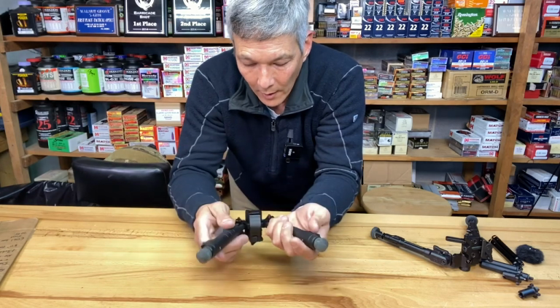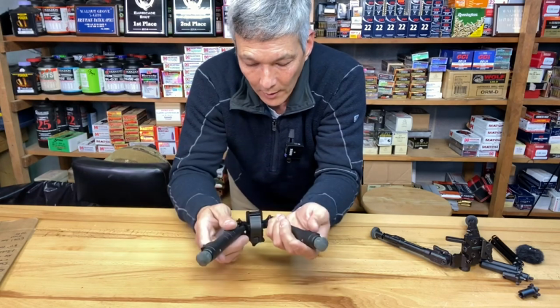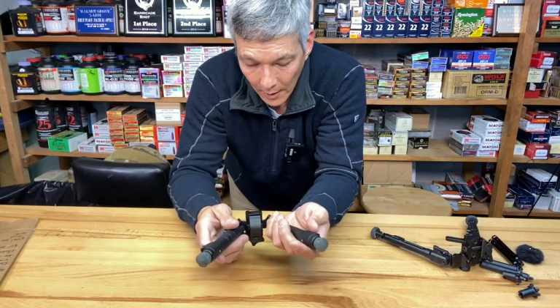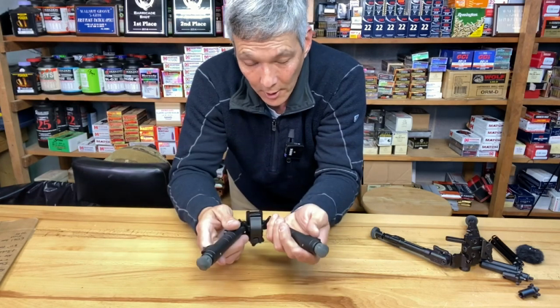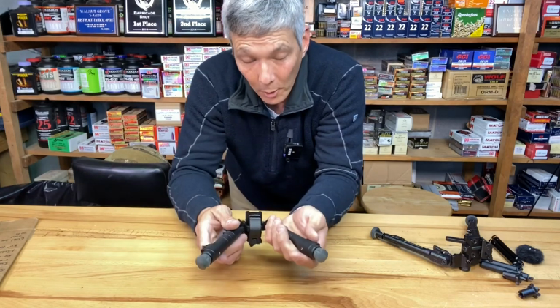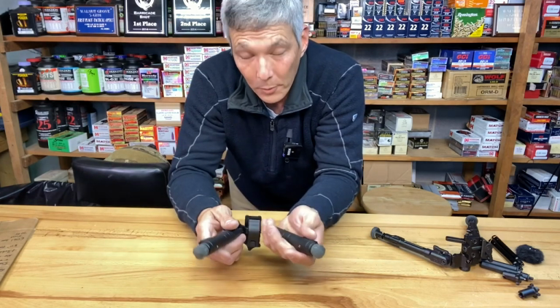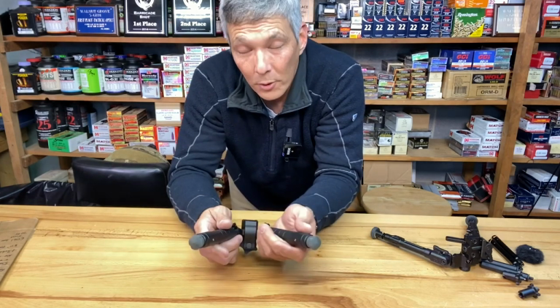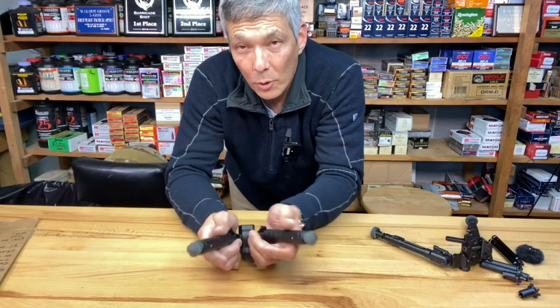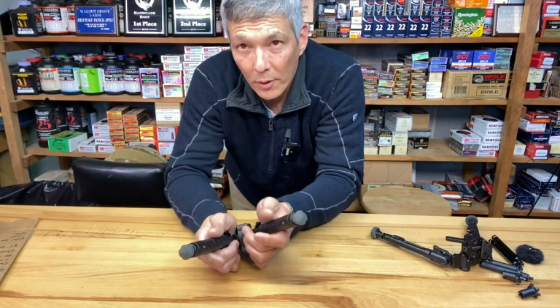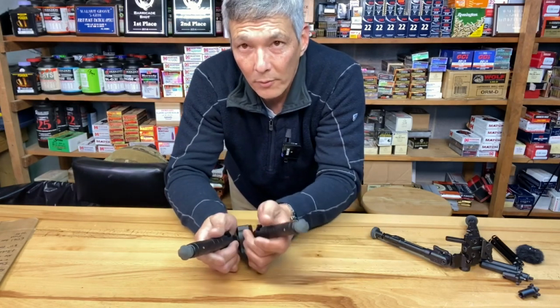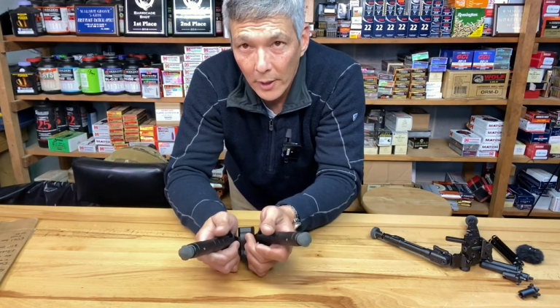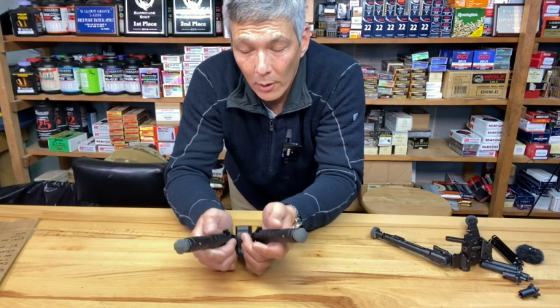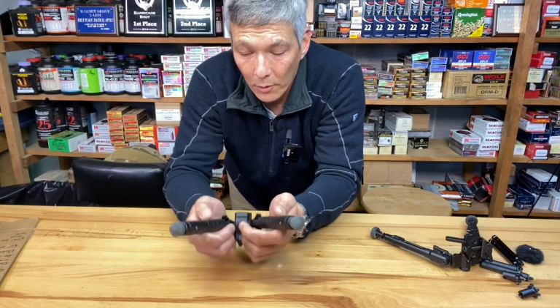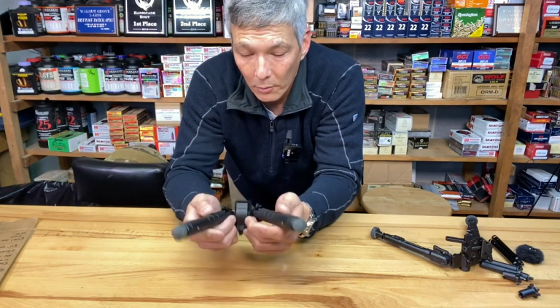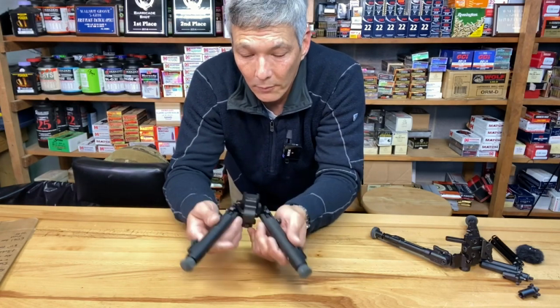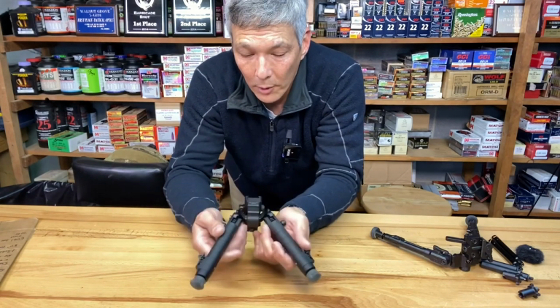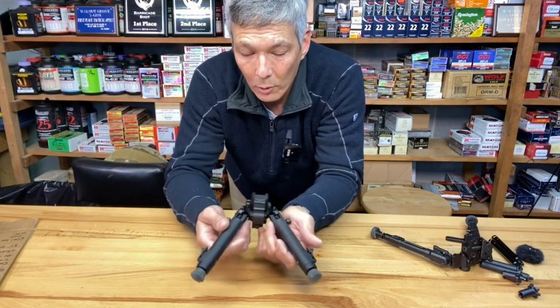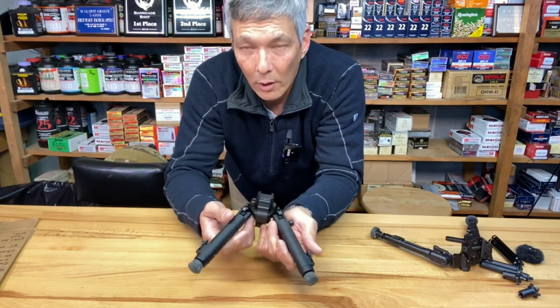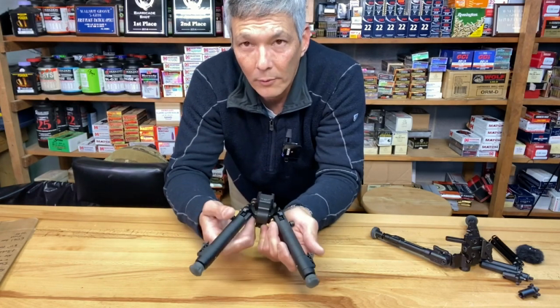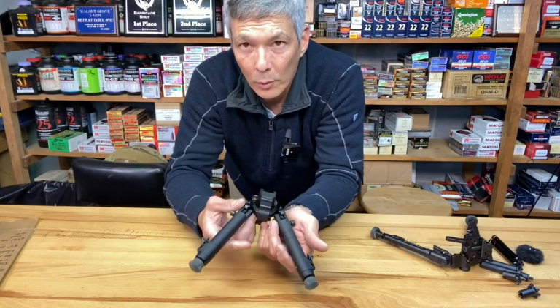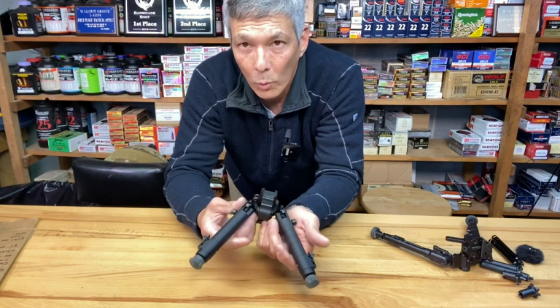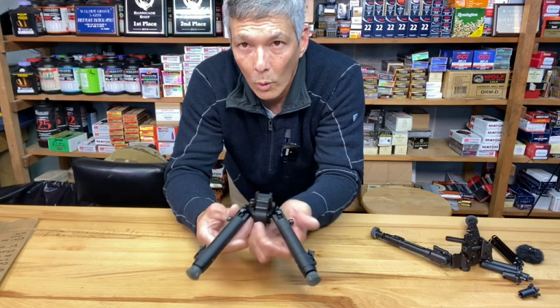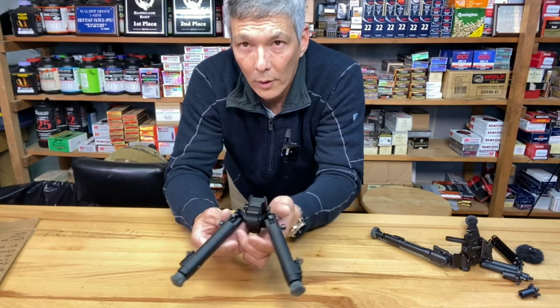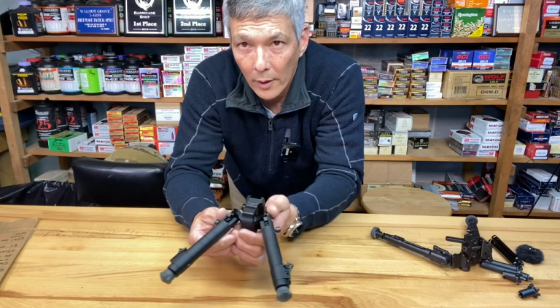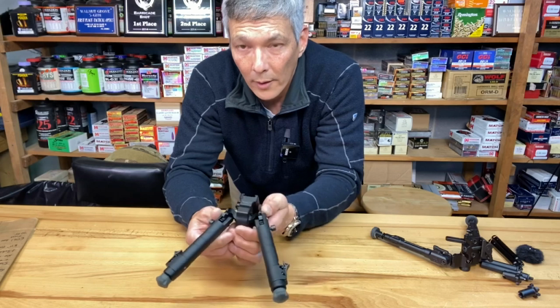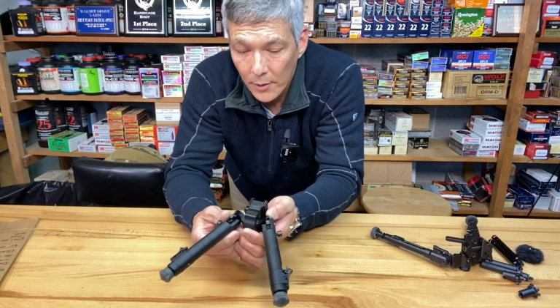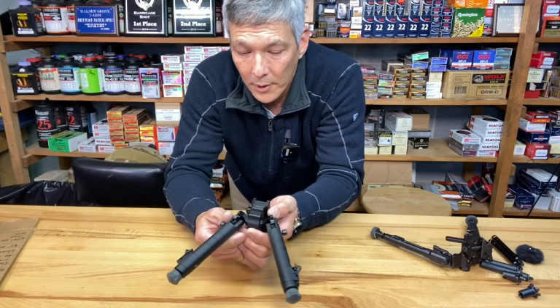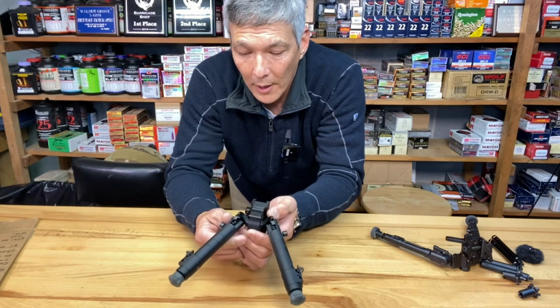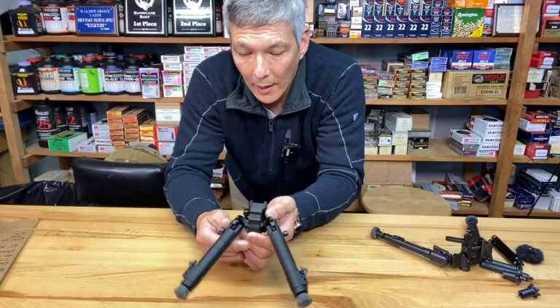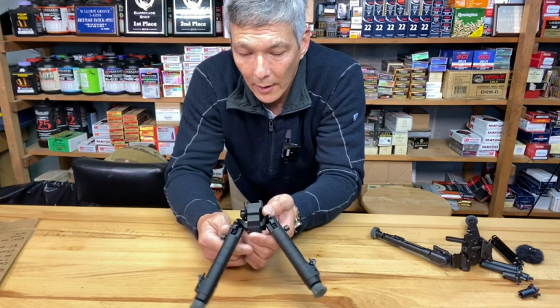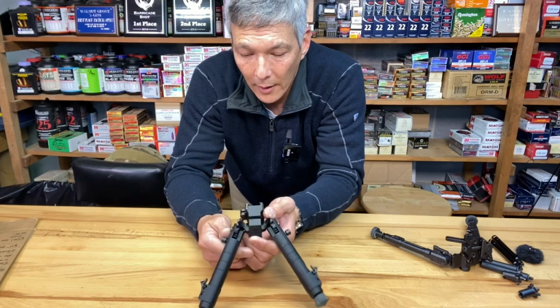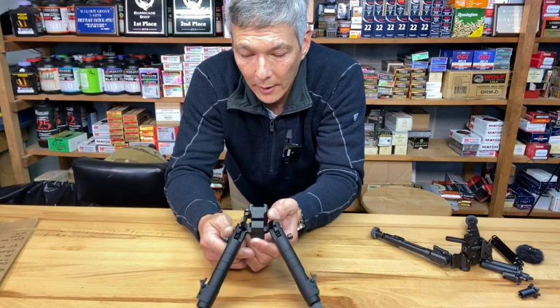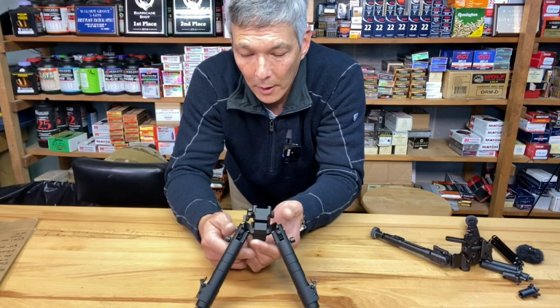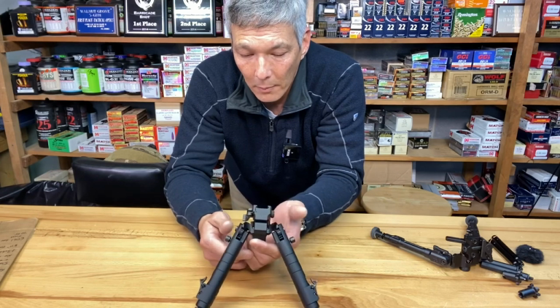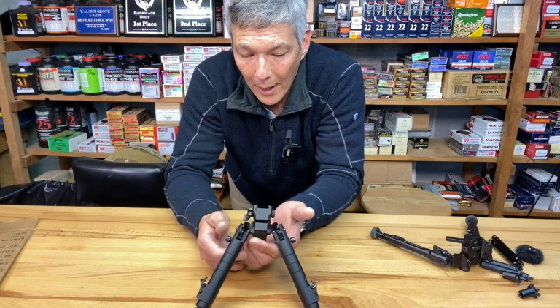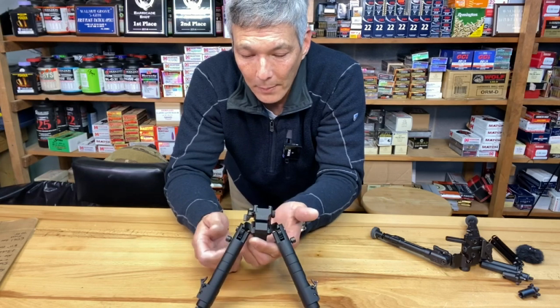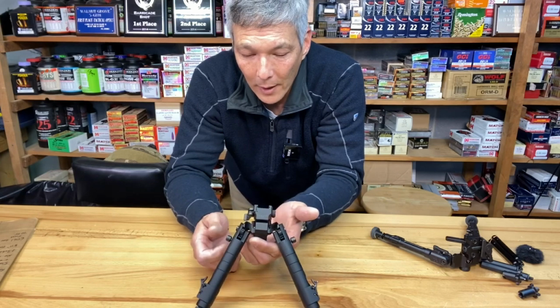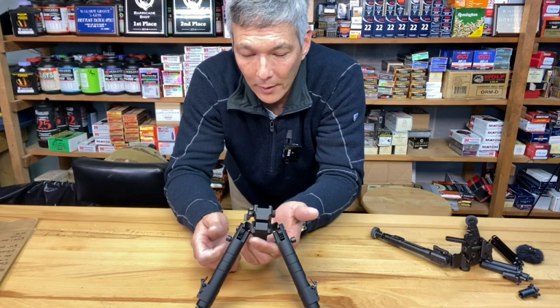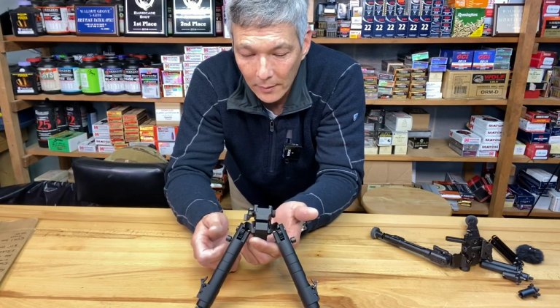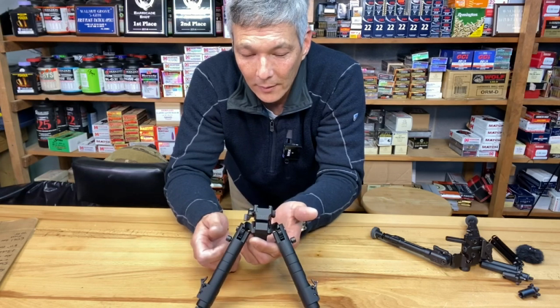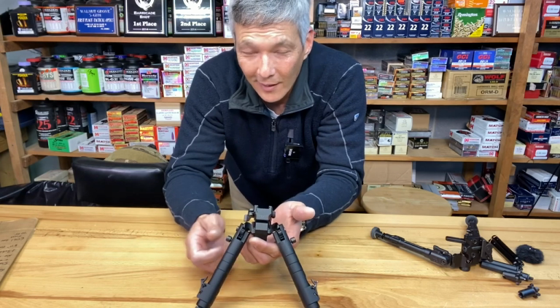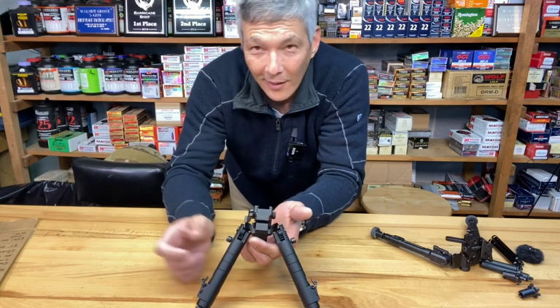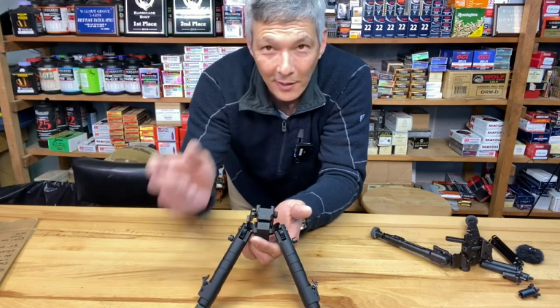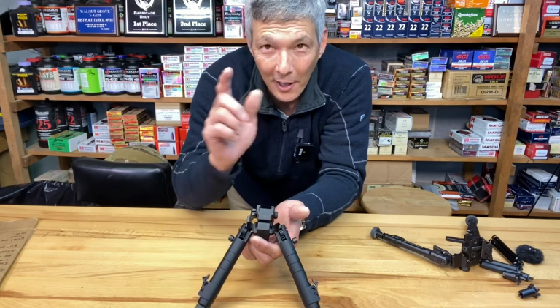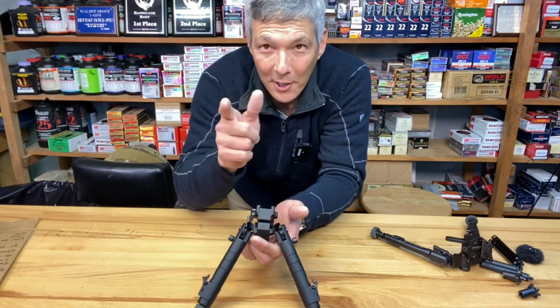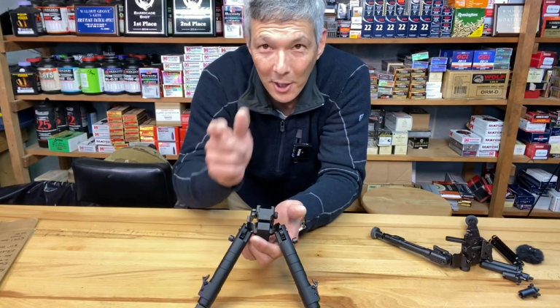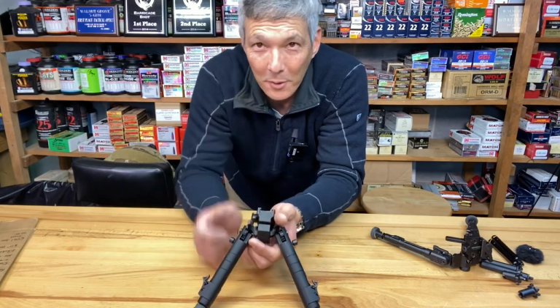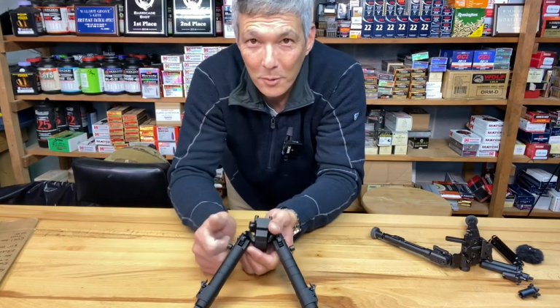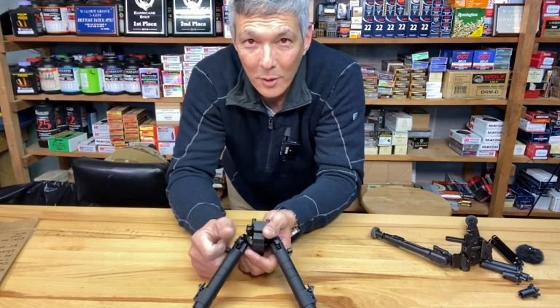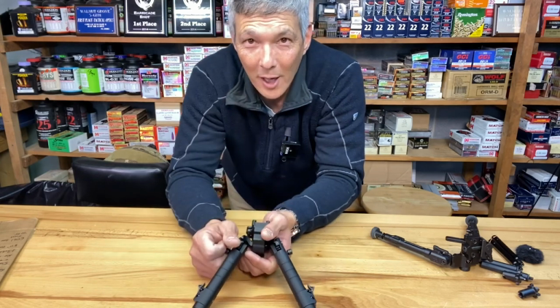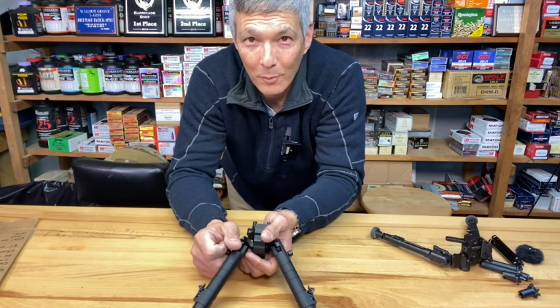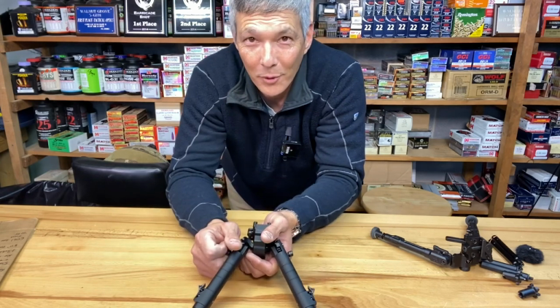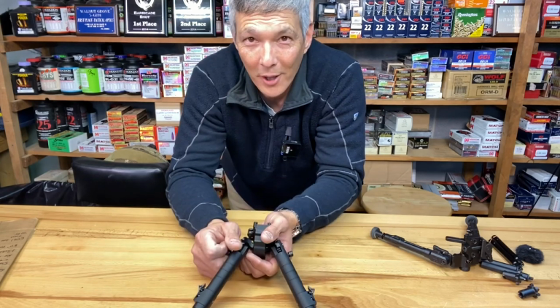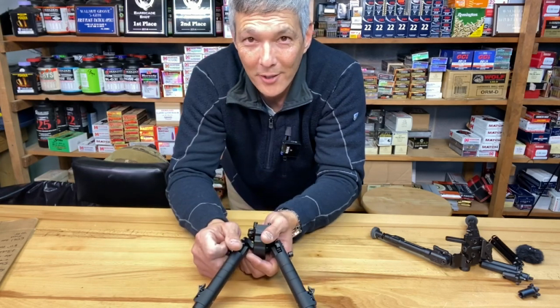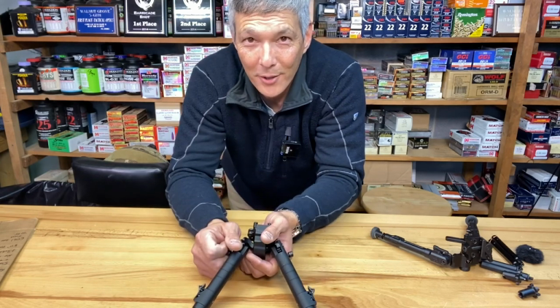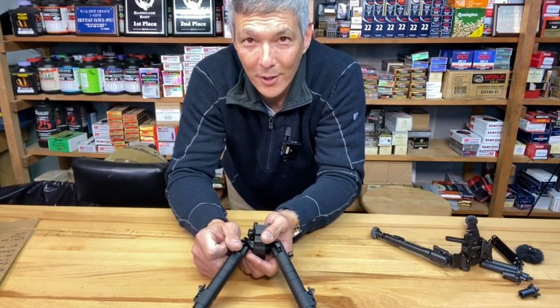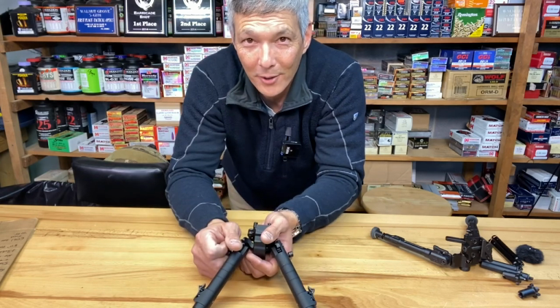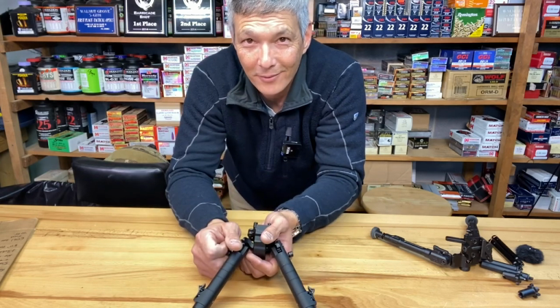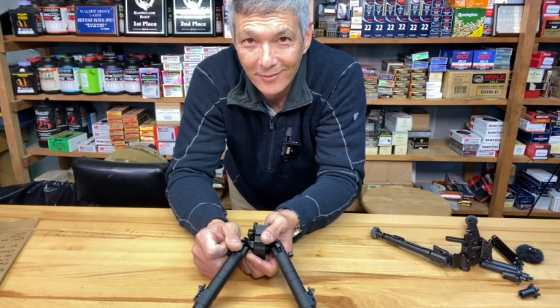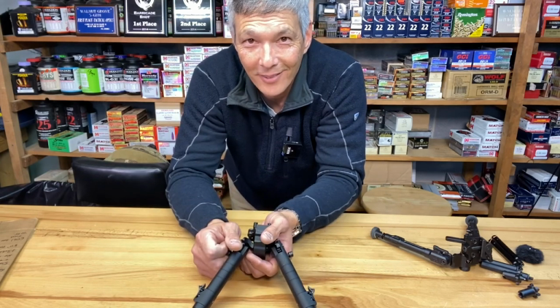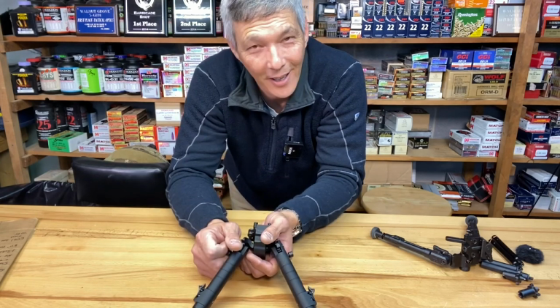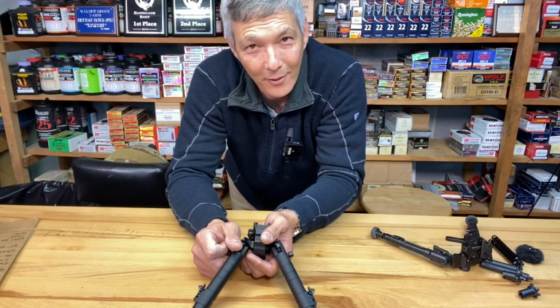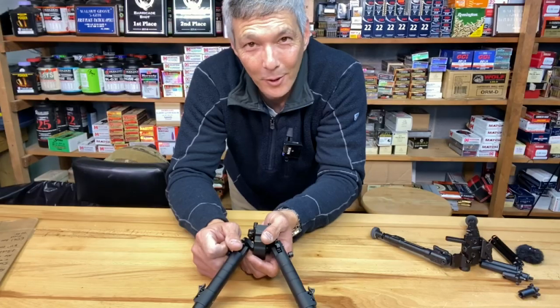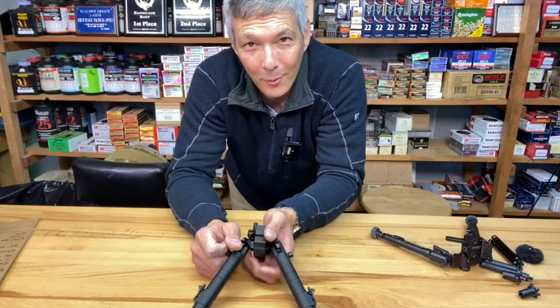I hope you enjoyed the video and the review of the WARN Skyline bipod. Like, share, and subscribe. We'll talk to you soon — have a good one.